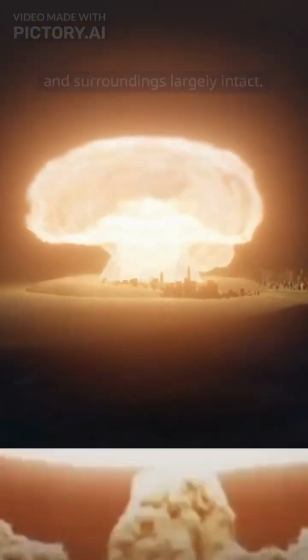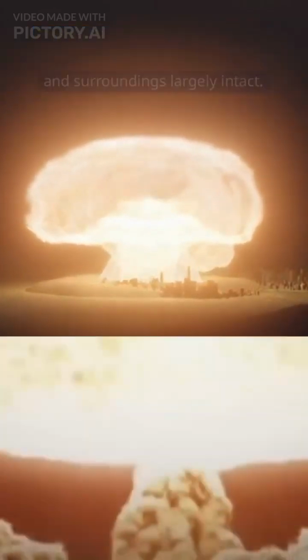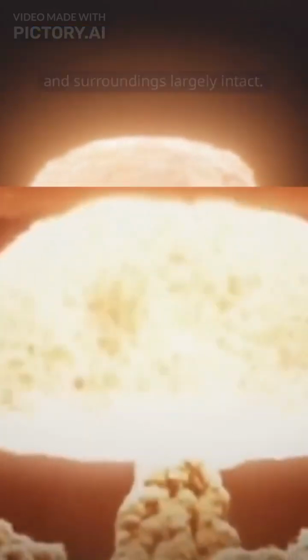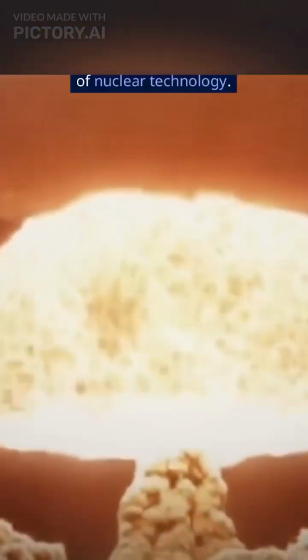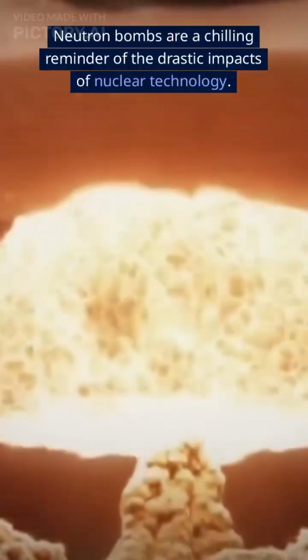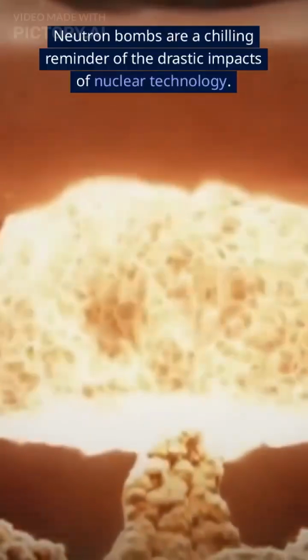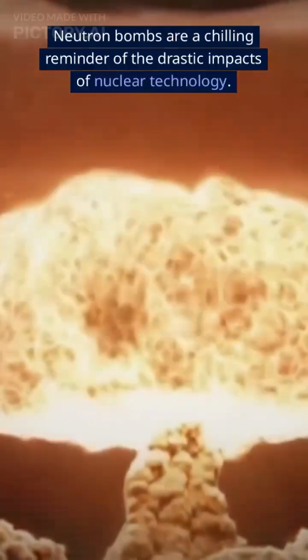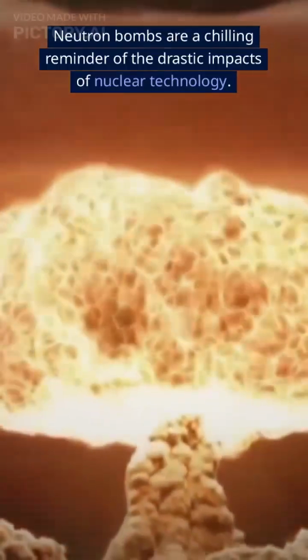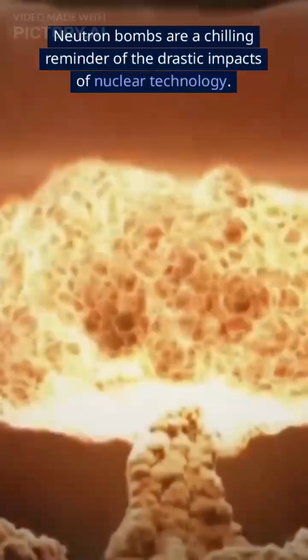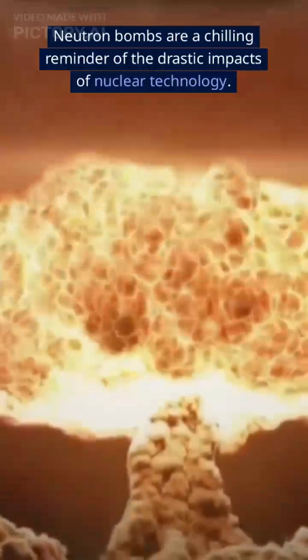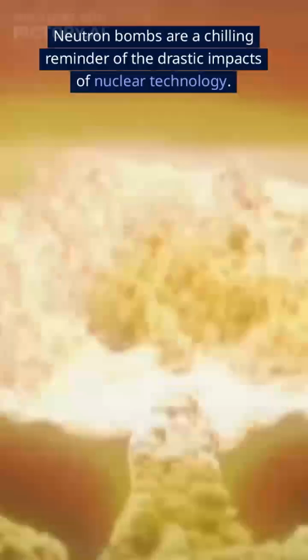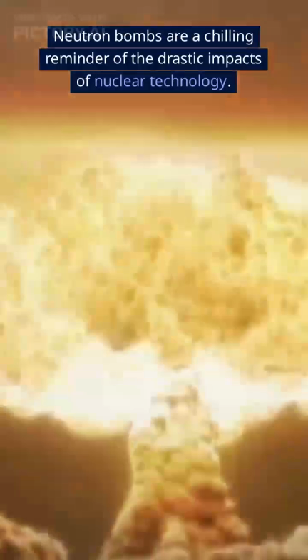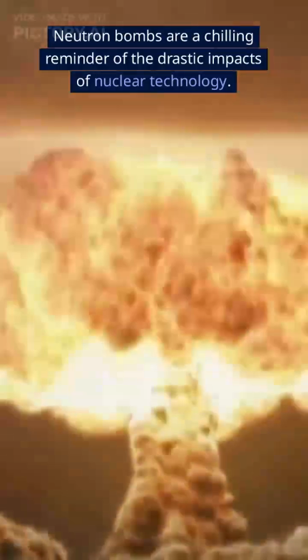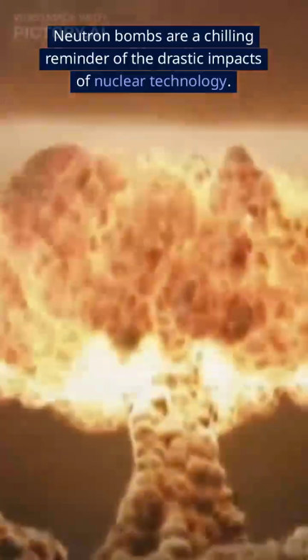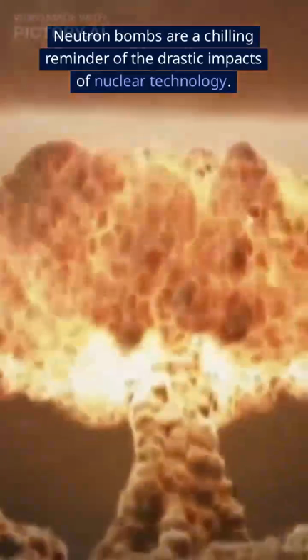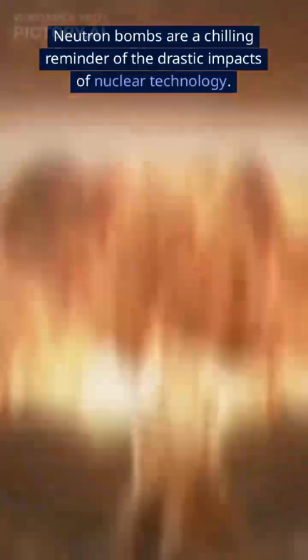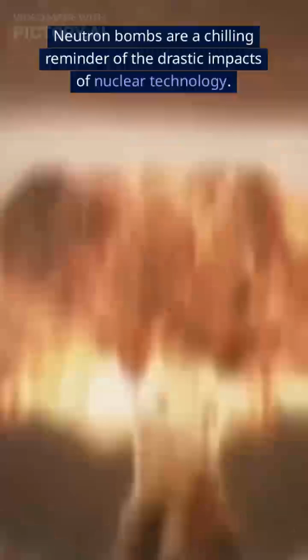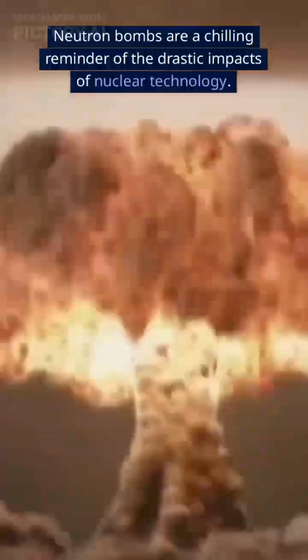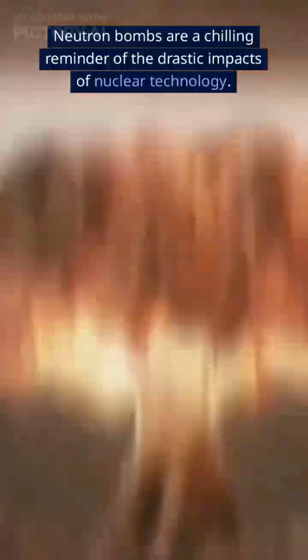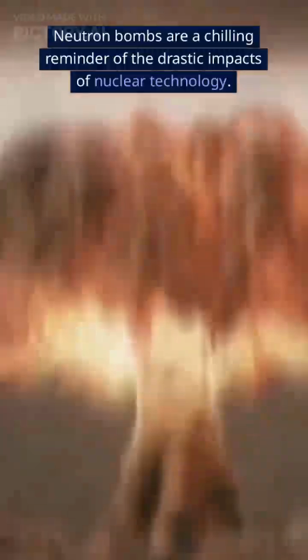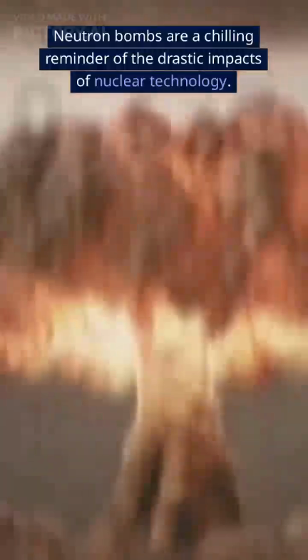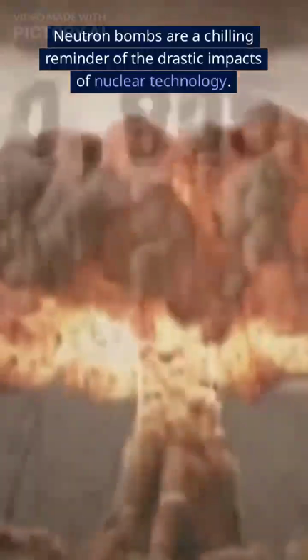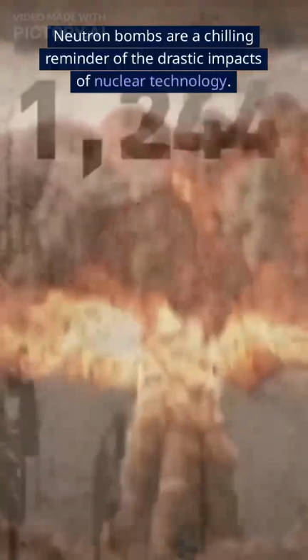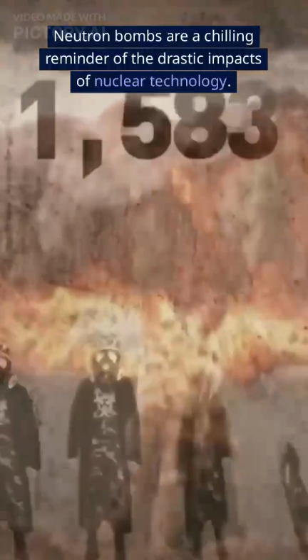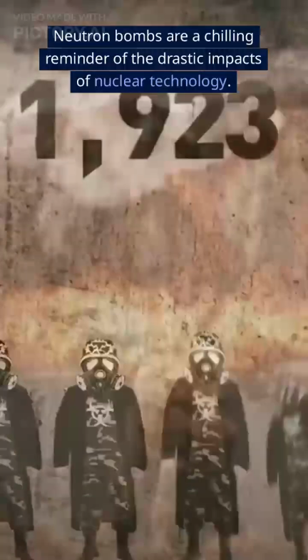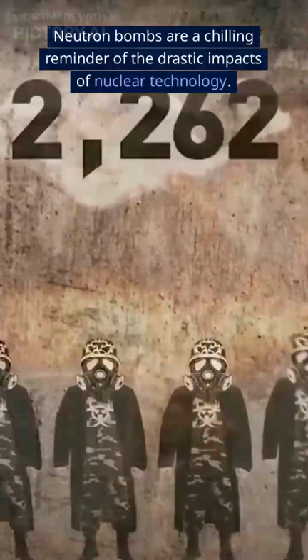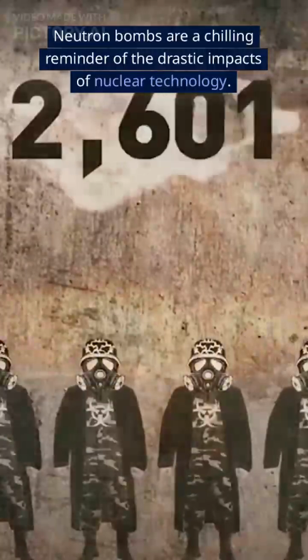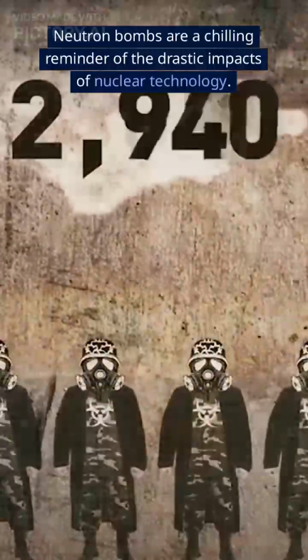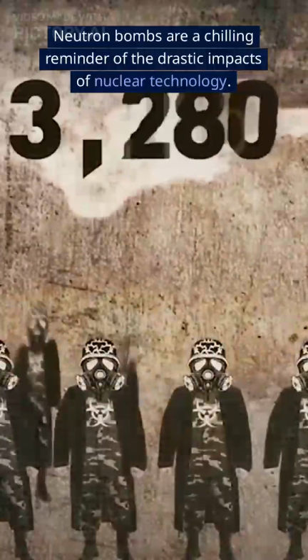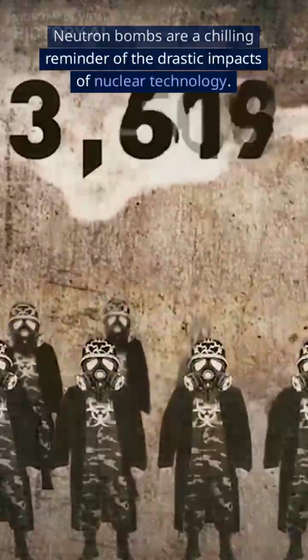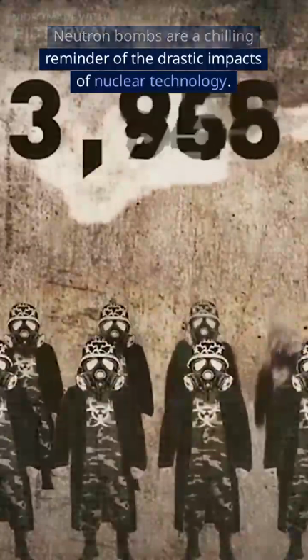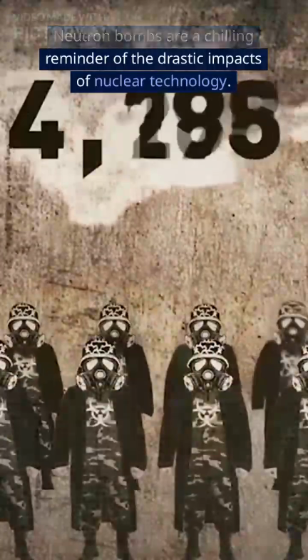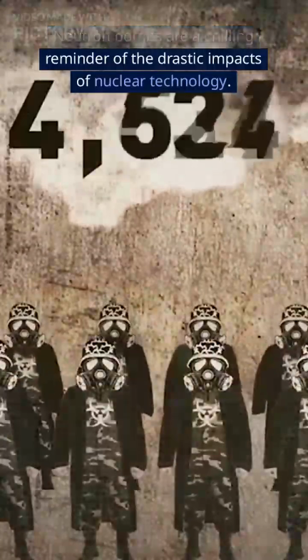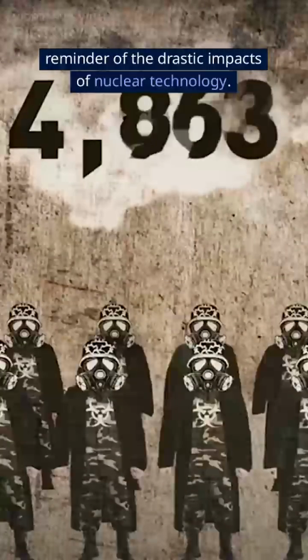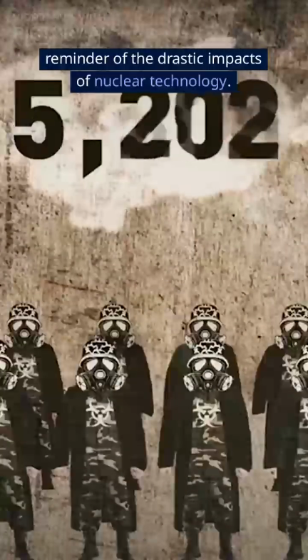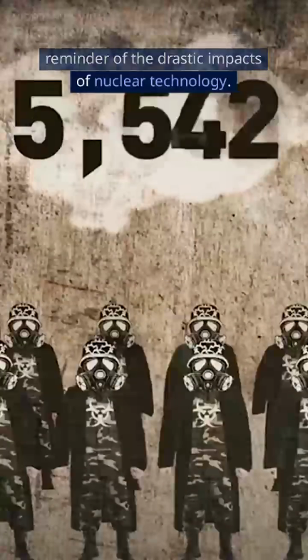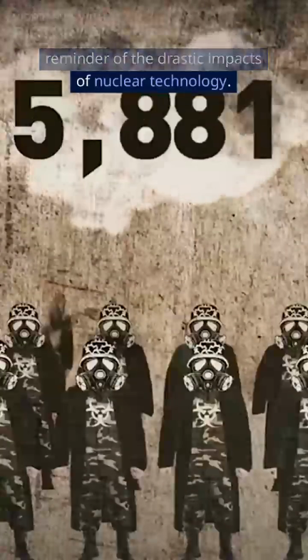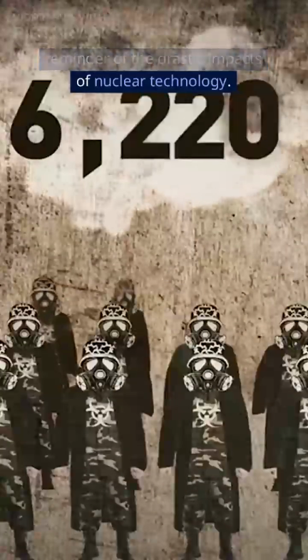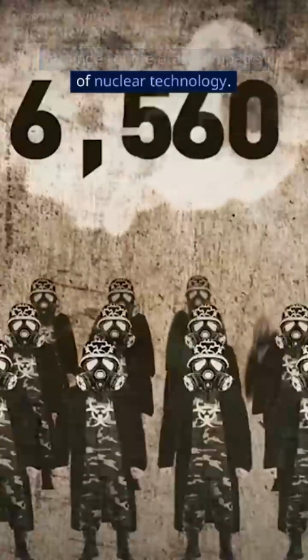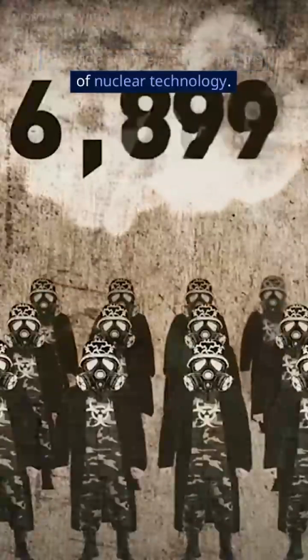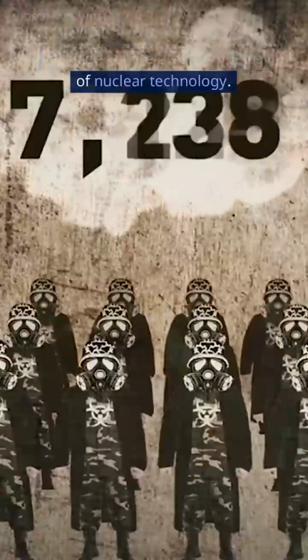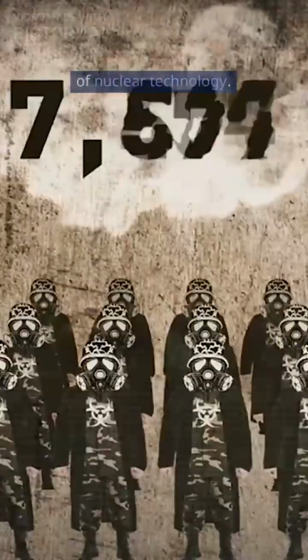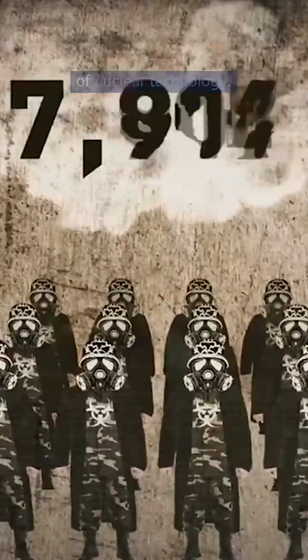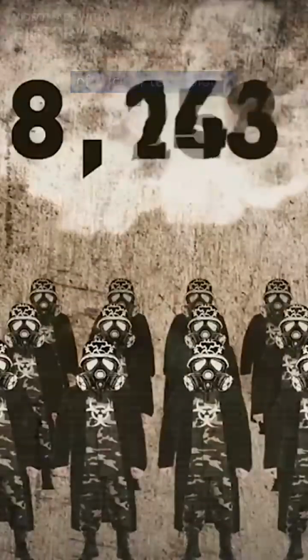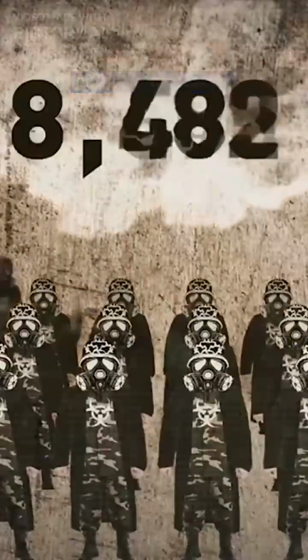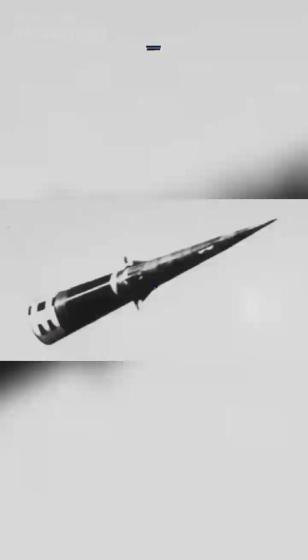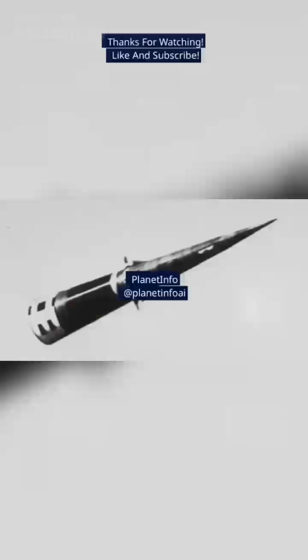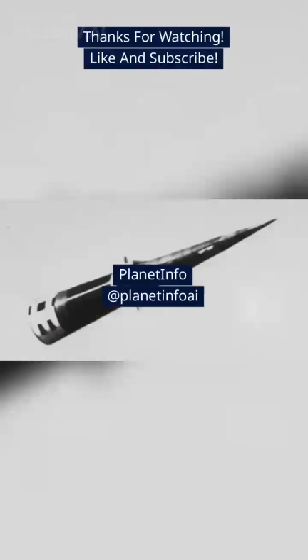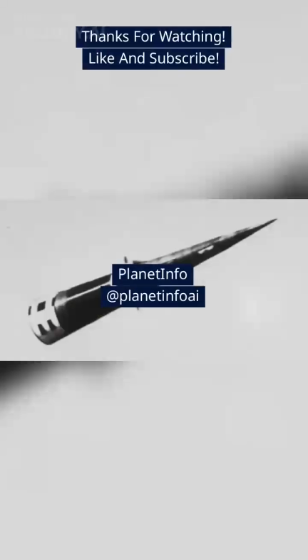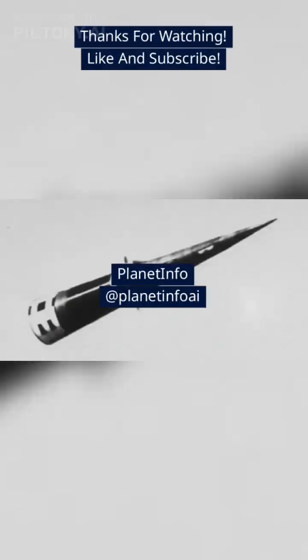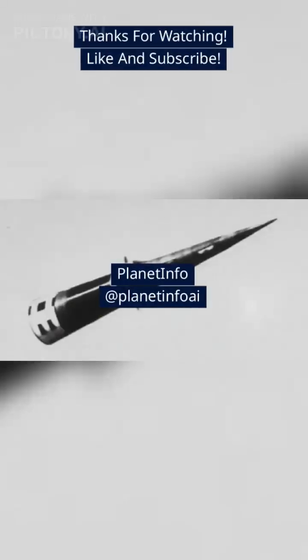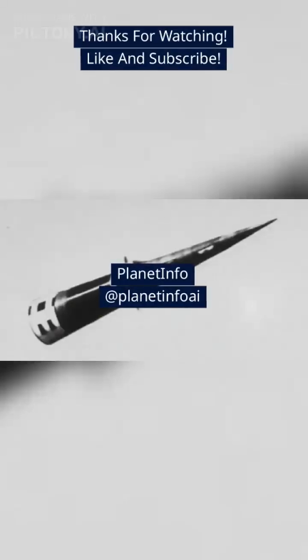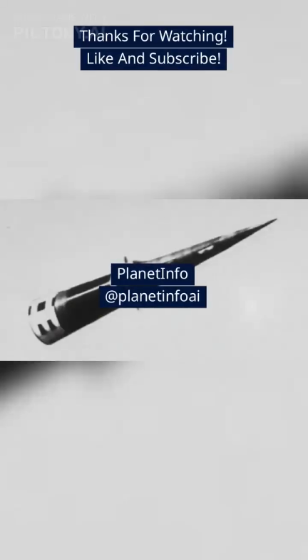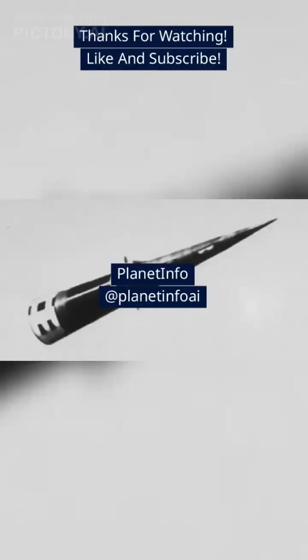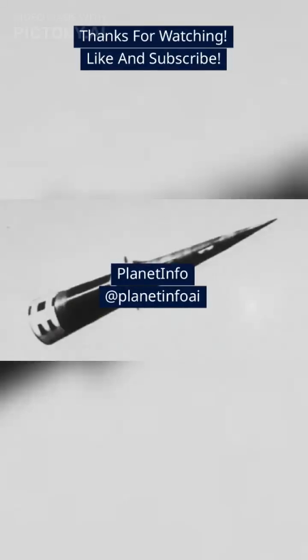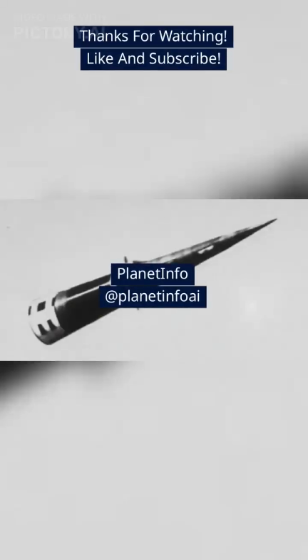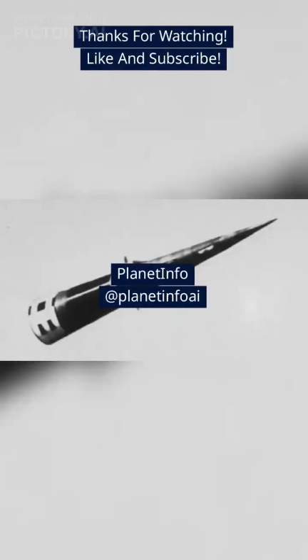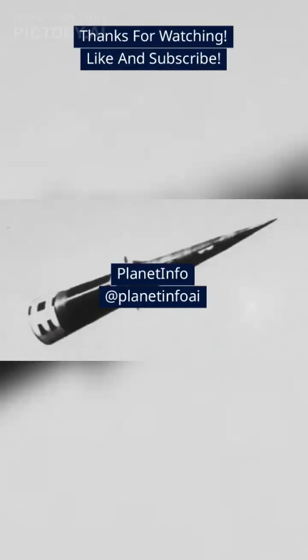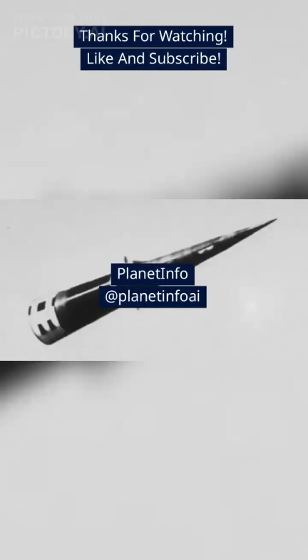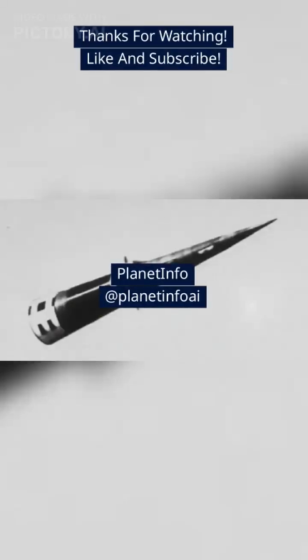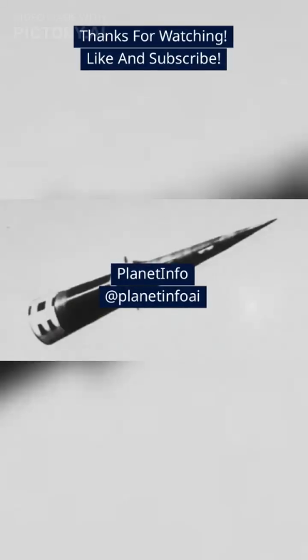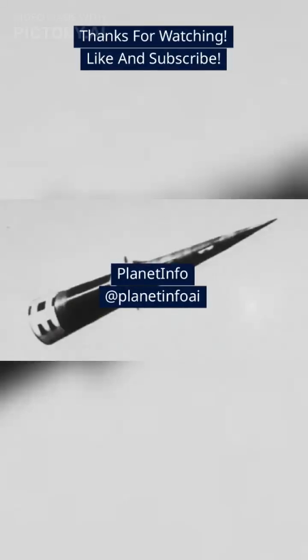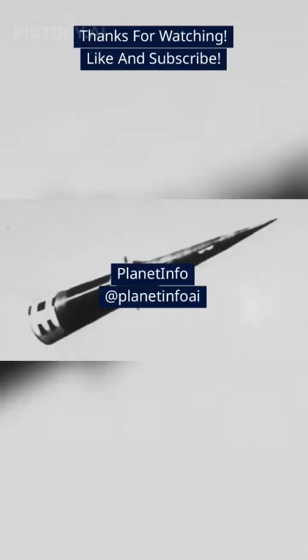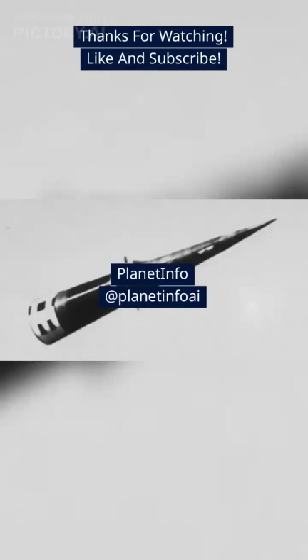Neutron bombs are a chilling reminder of the drastic impacts of nuclear technology. Thanks for watching — like and subscribe.